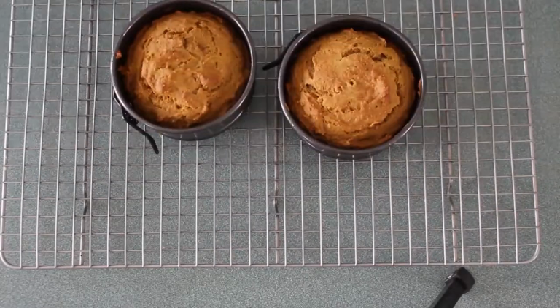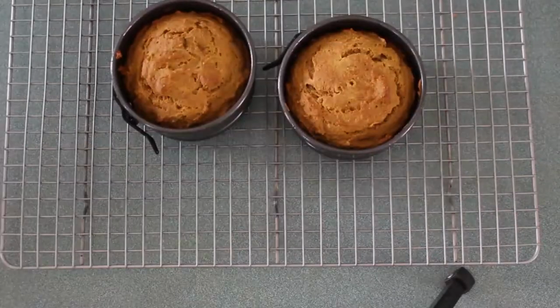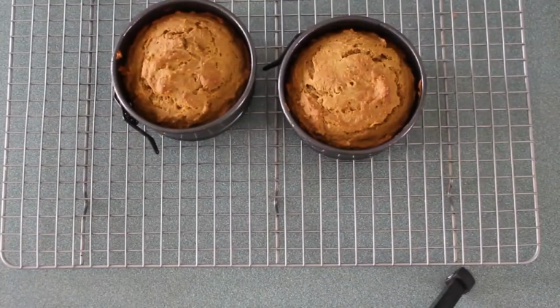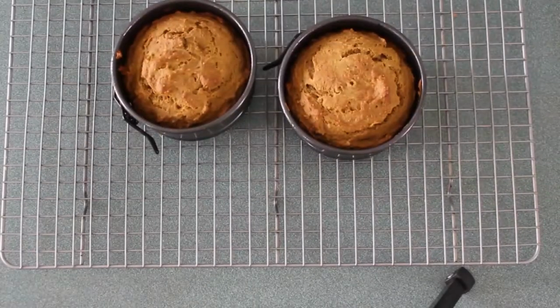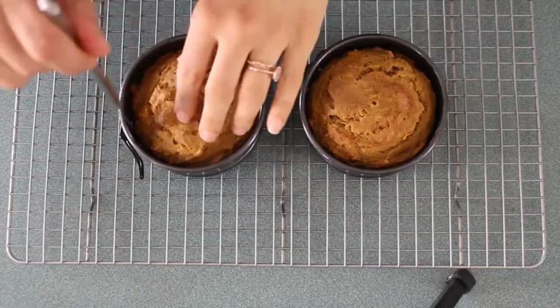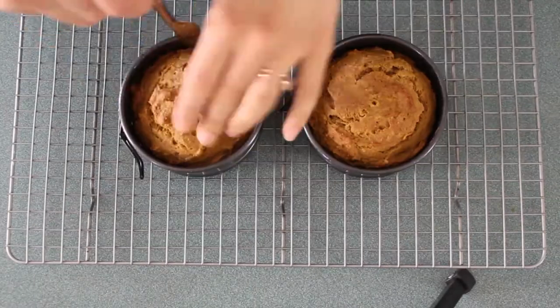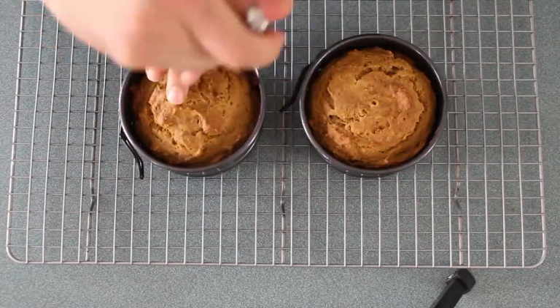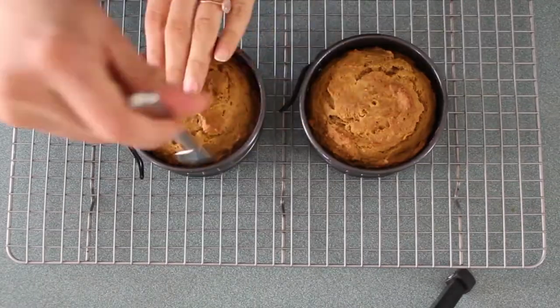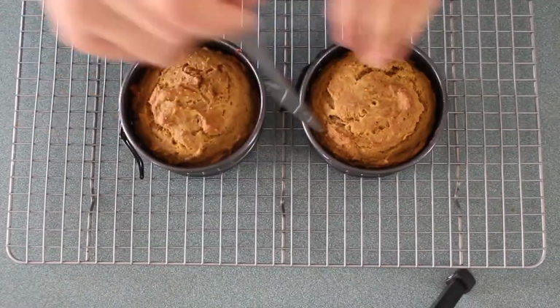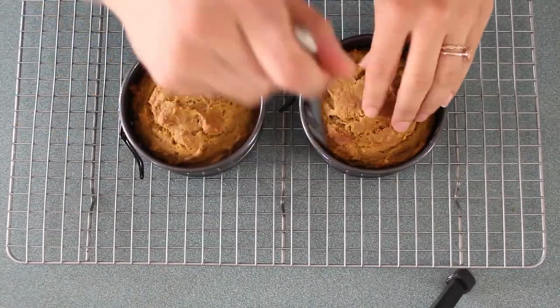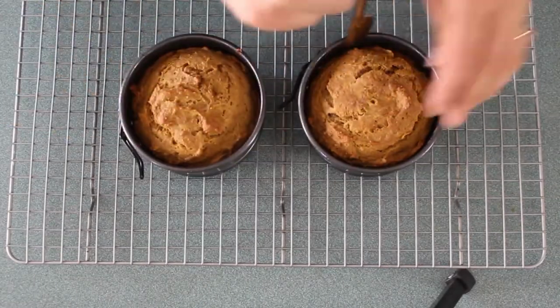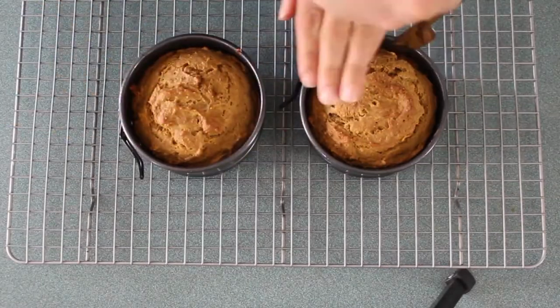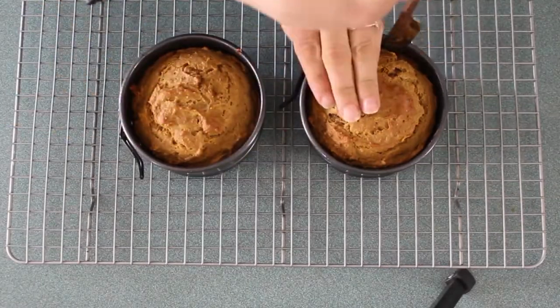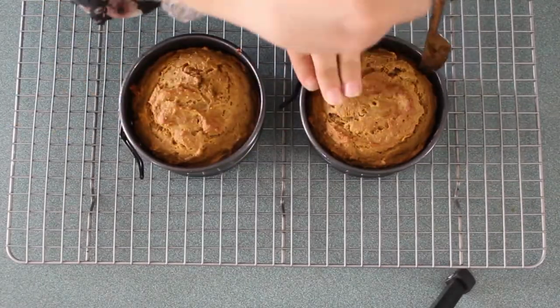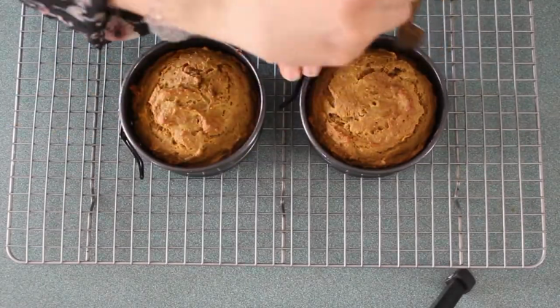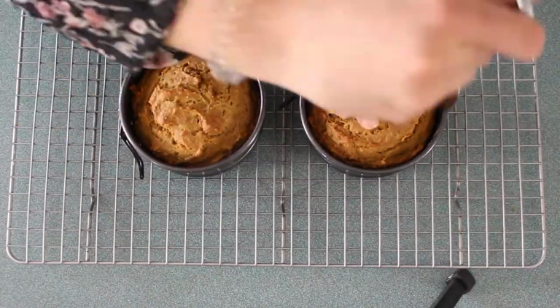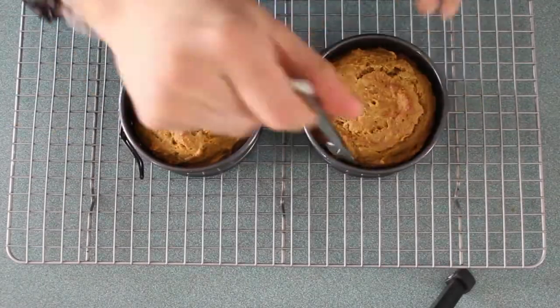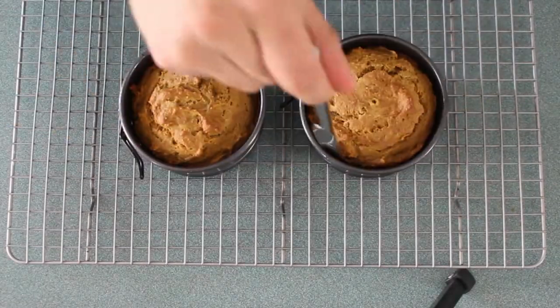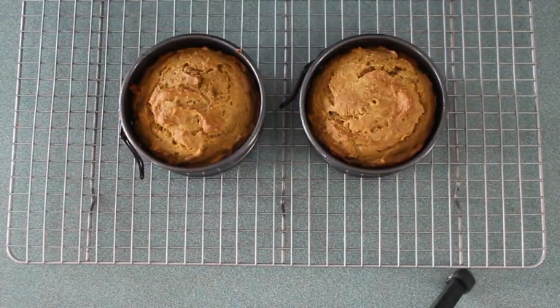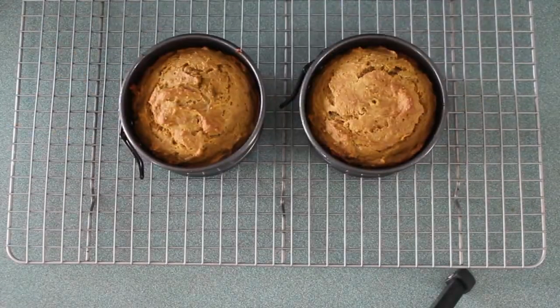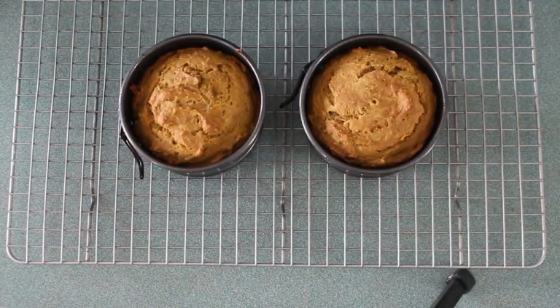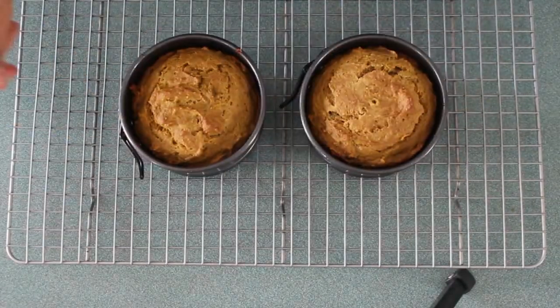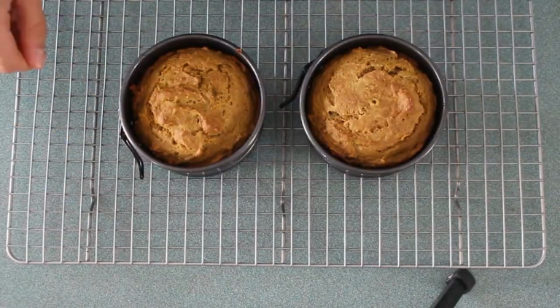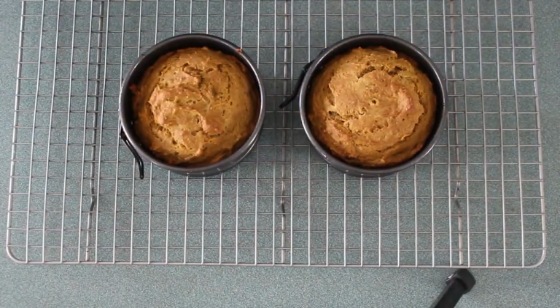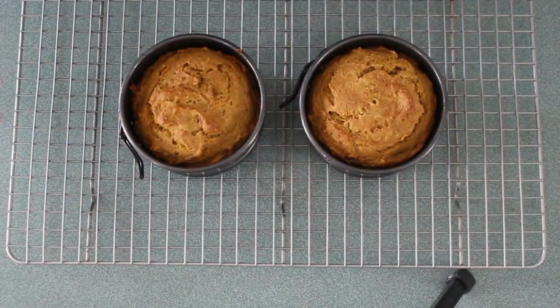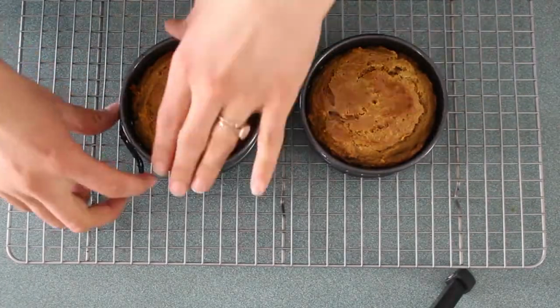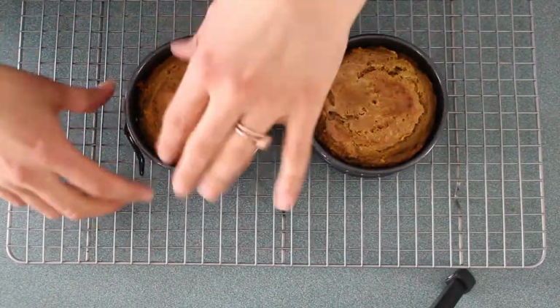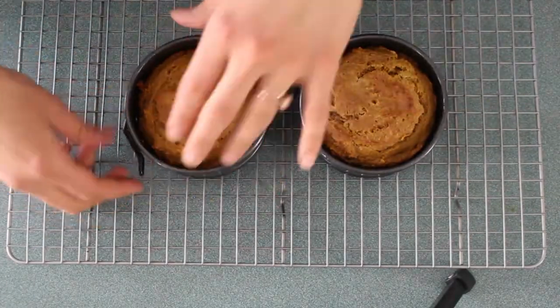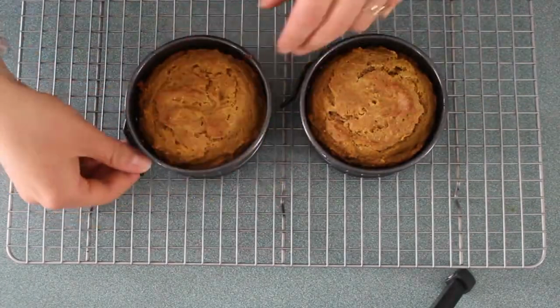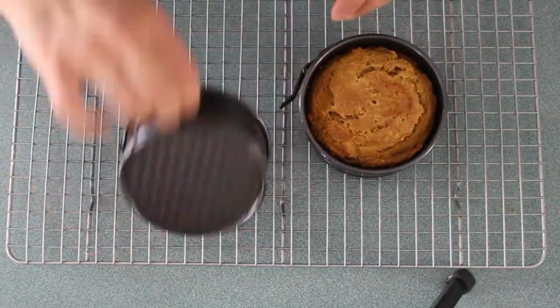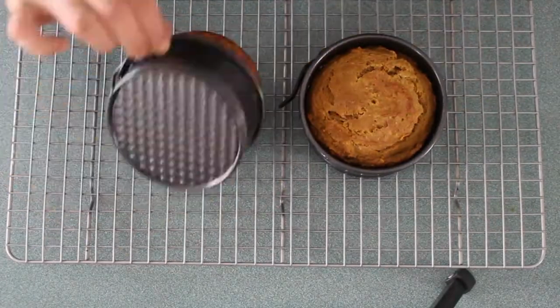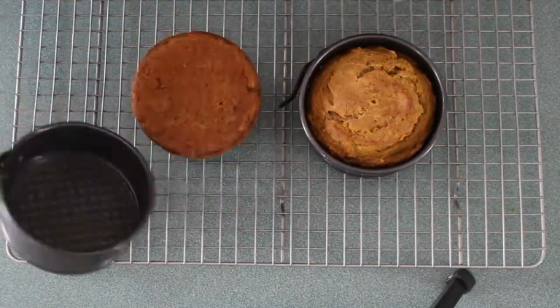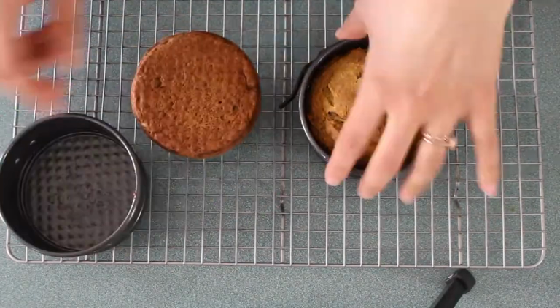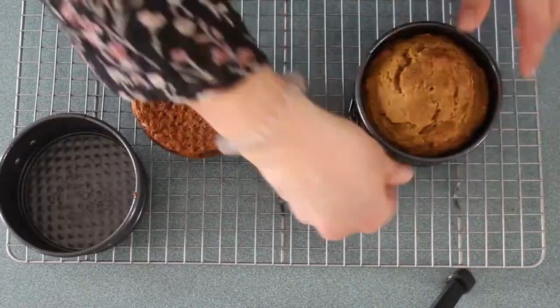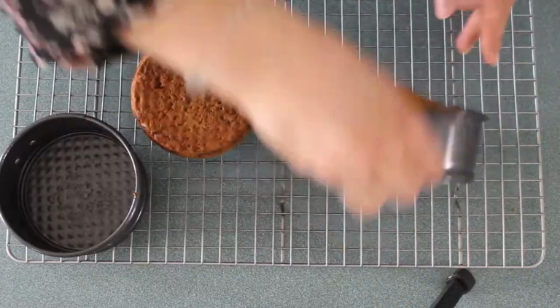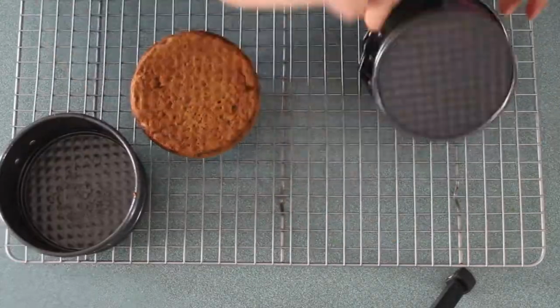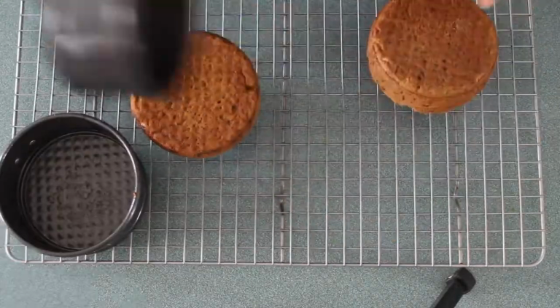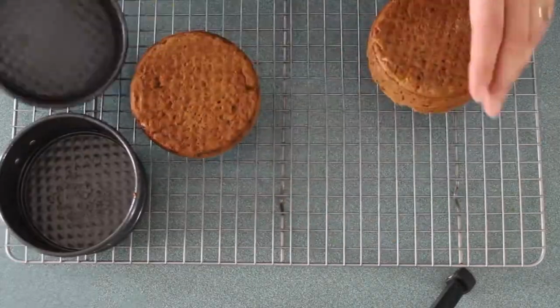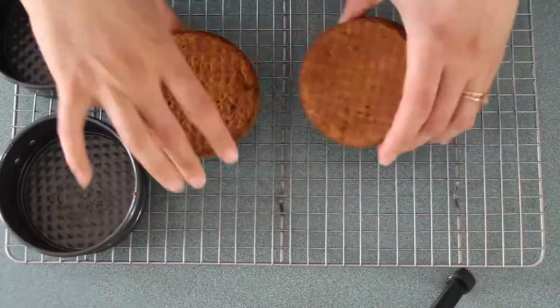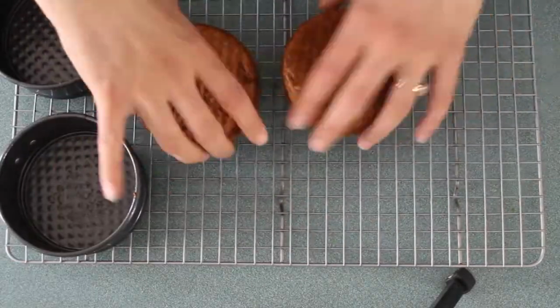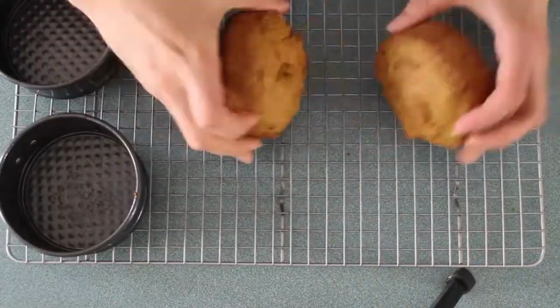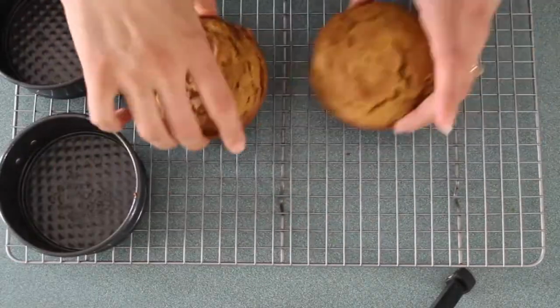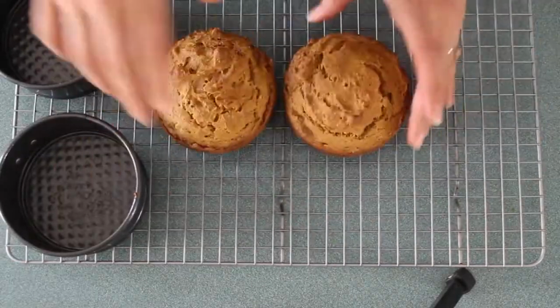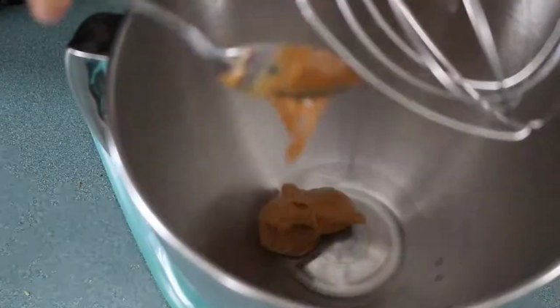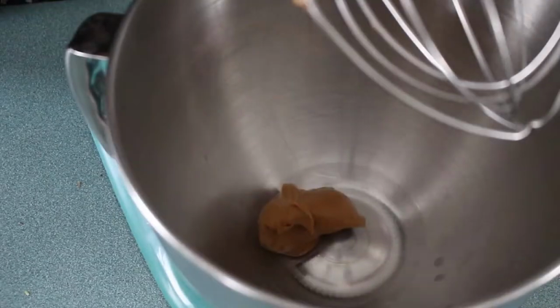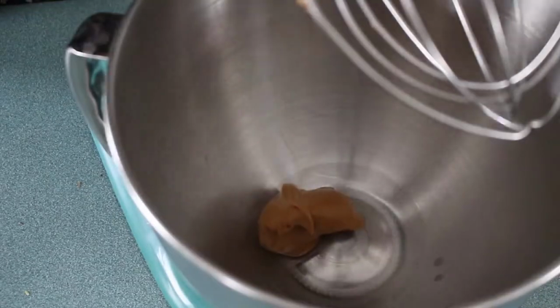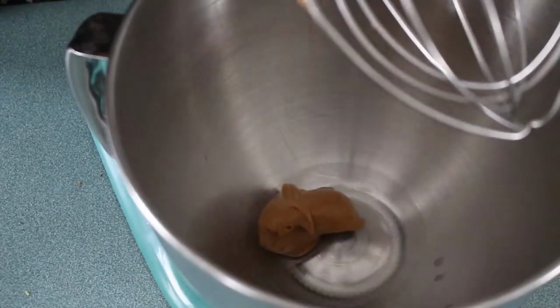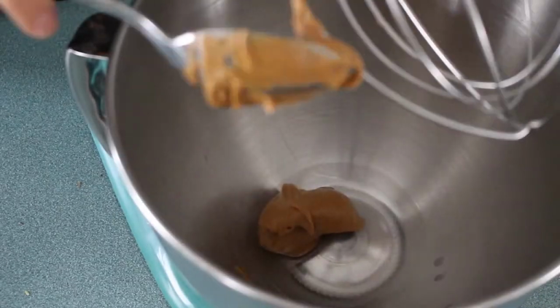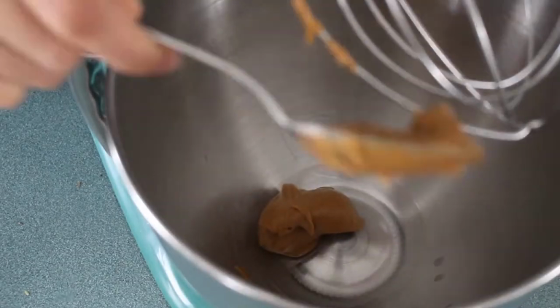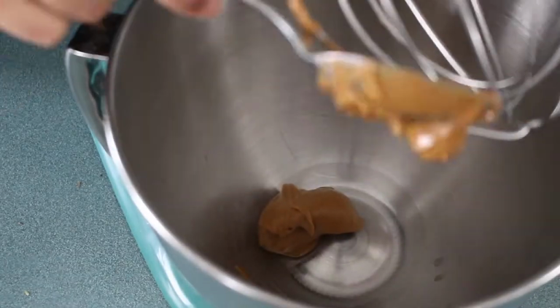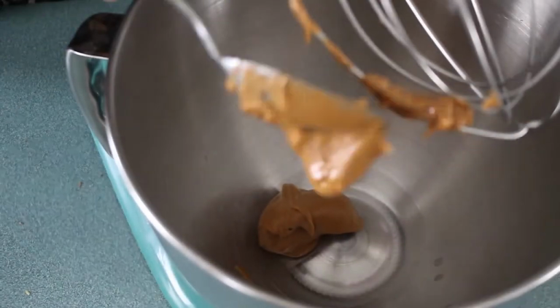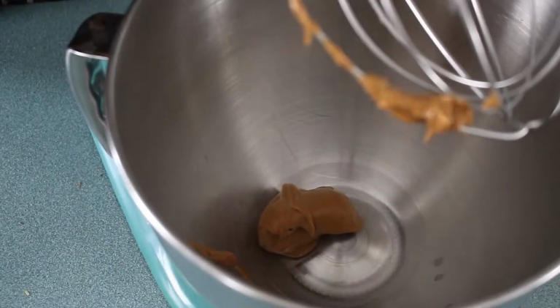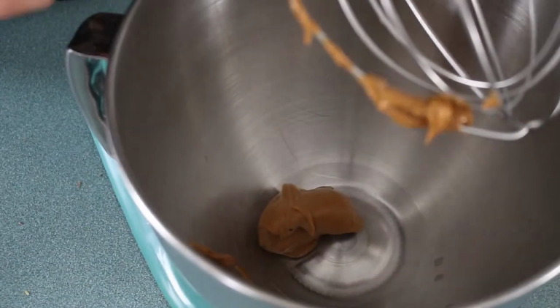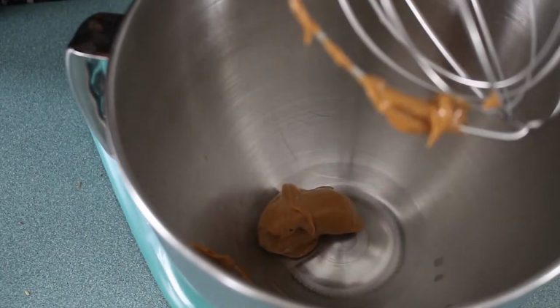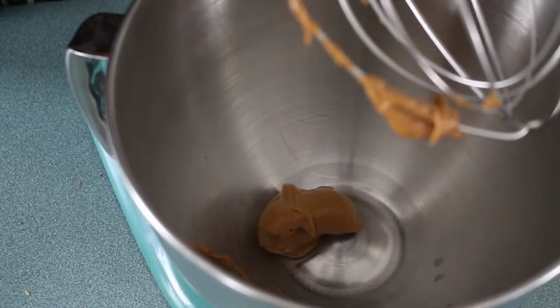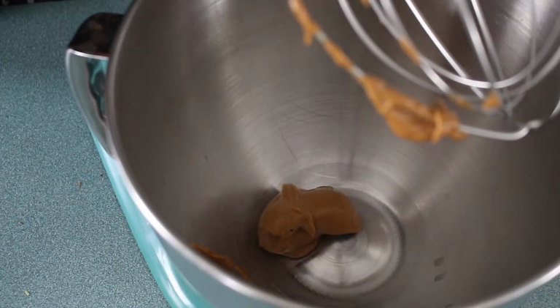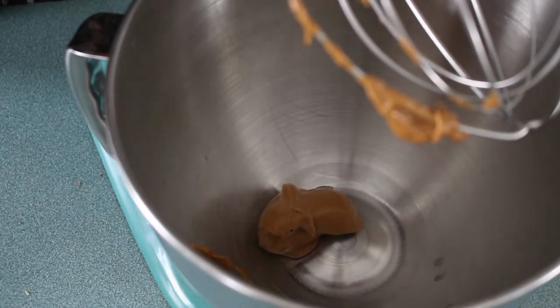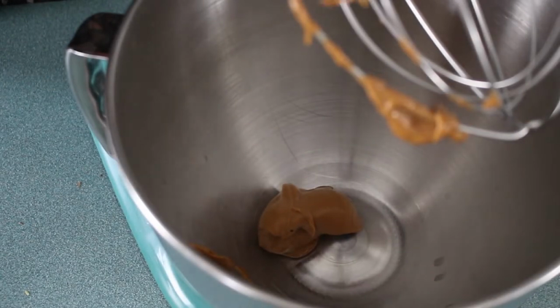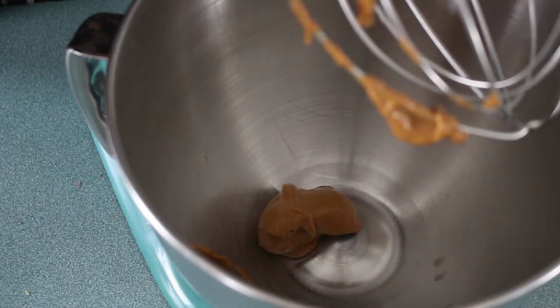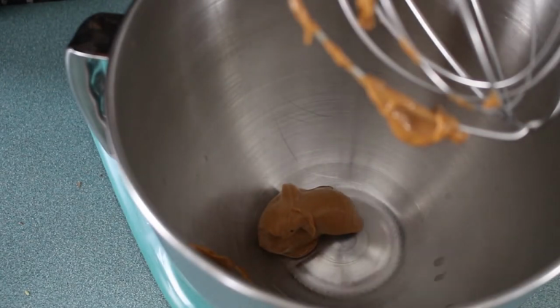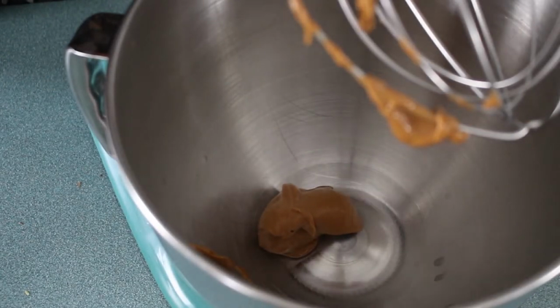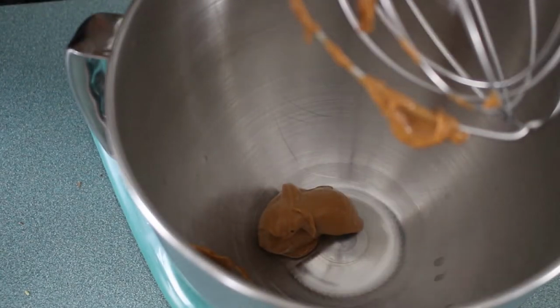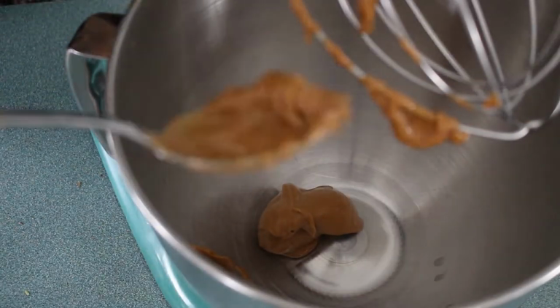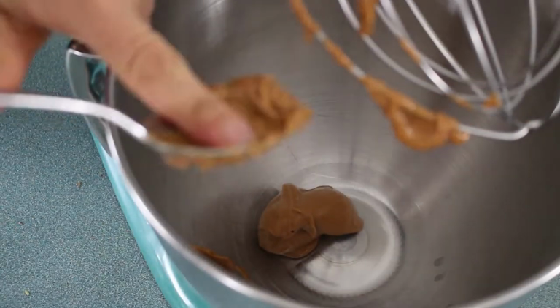The cakes are done when you put a toothpick in the middle and it comes out clean. Then I'm just gonna run a knife around, pop them out of the pans, and let them cool.